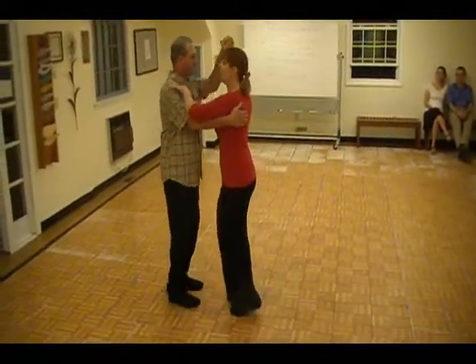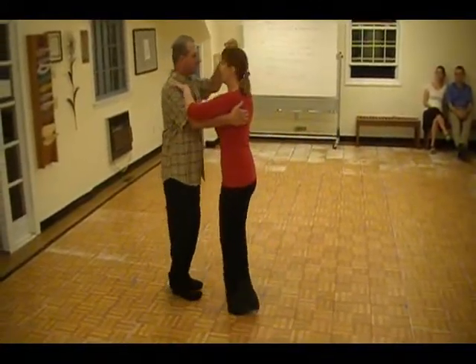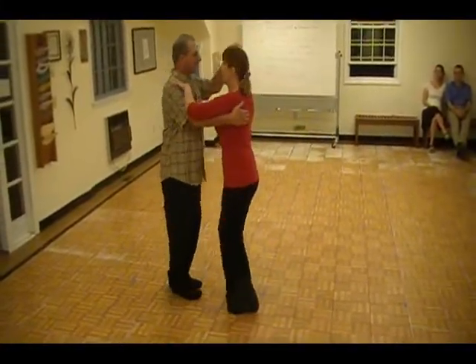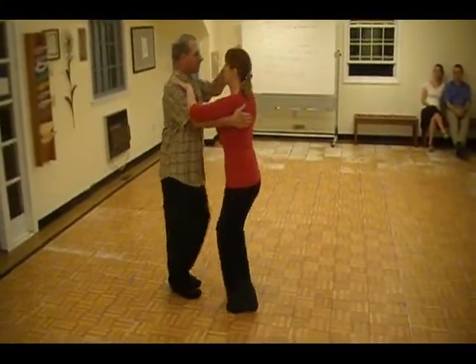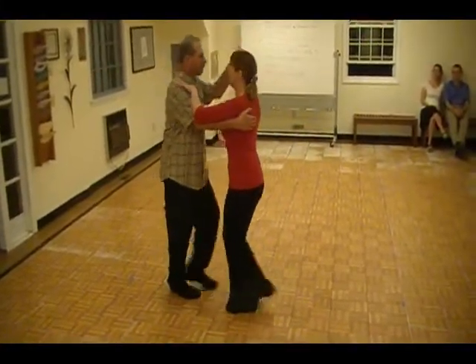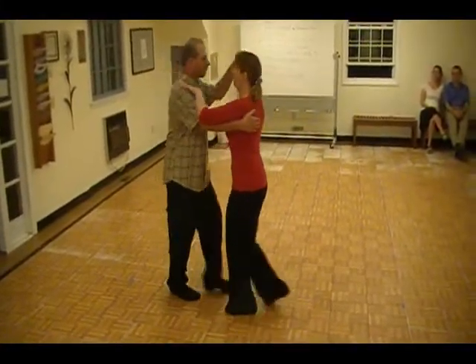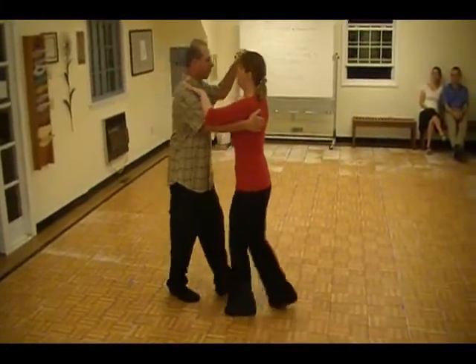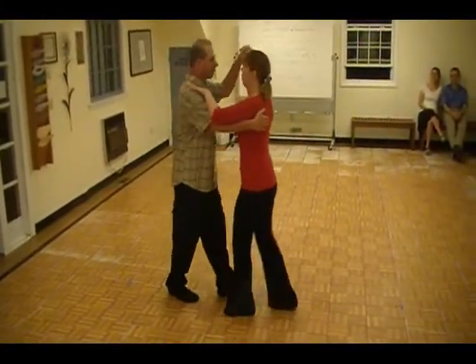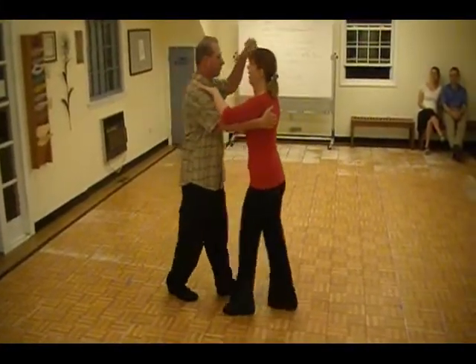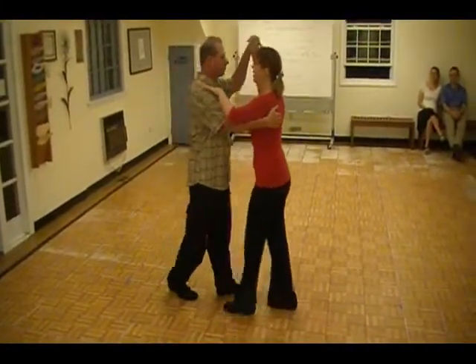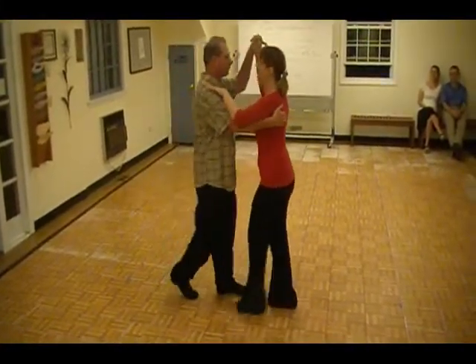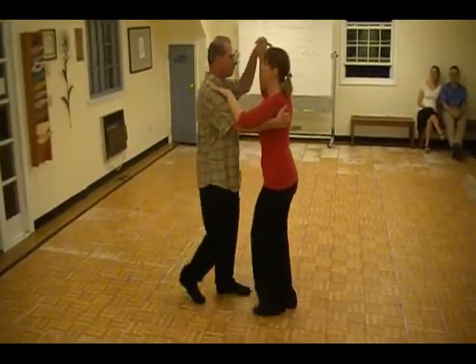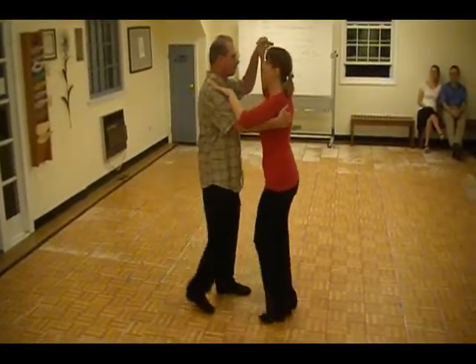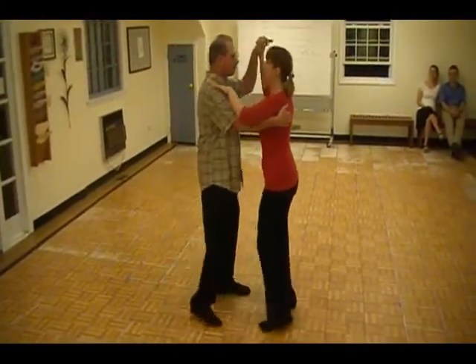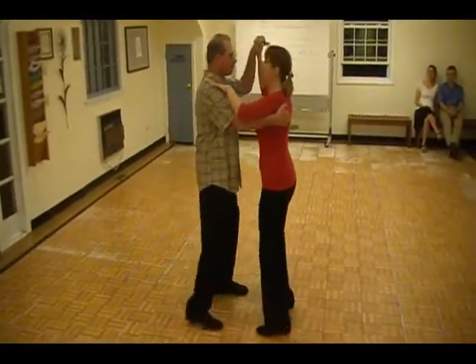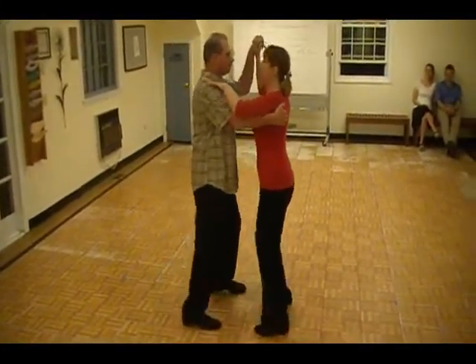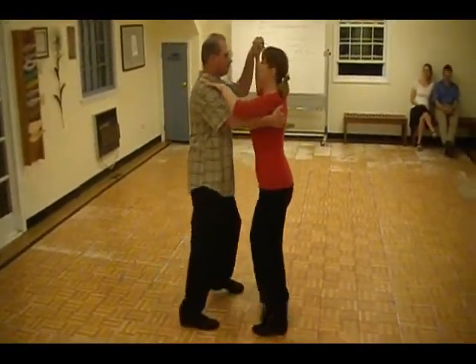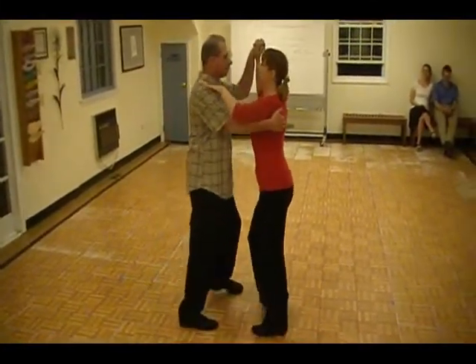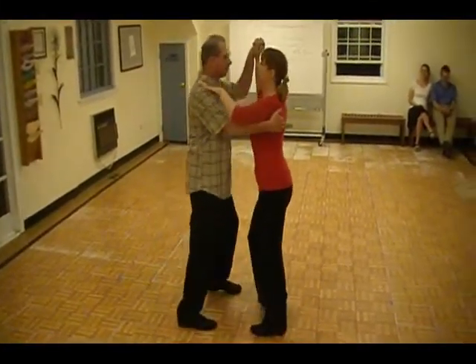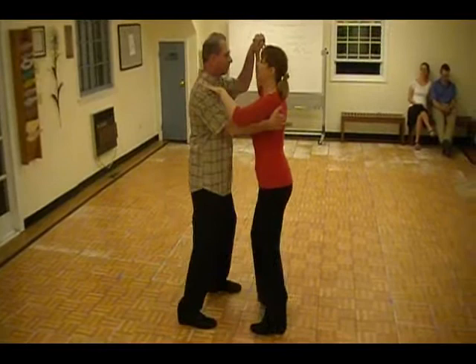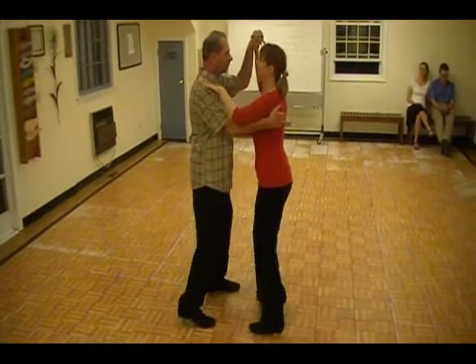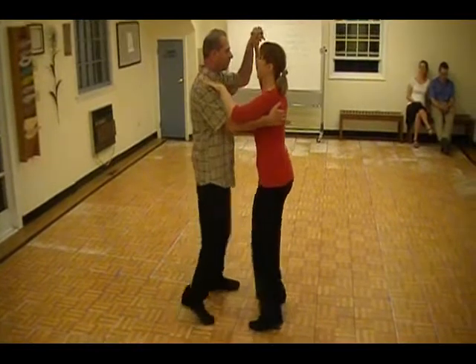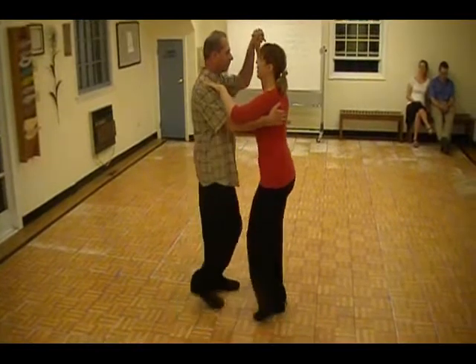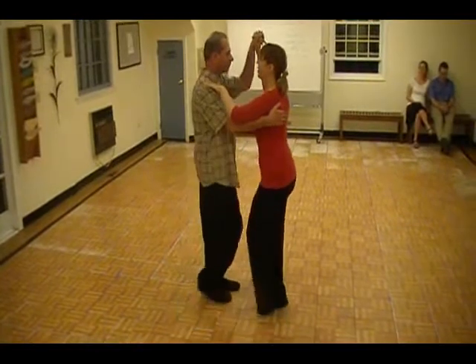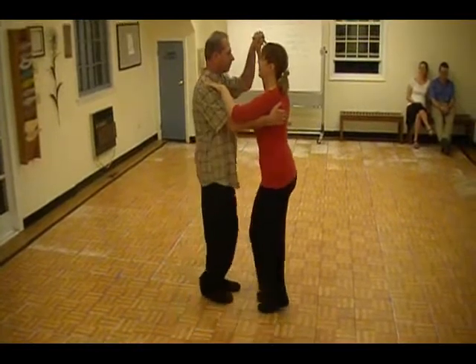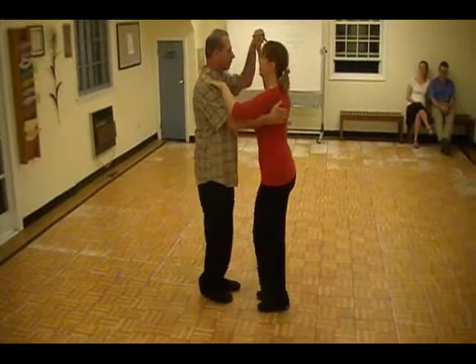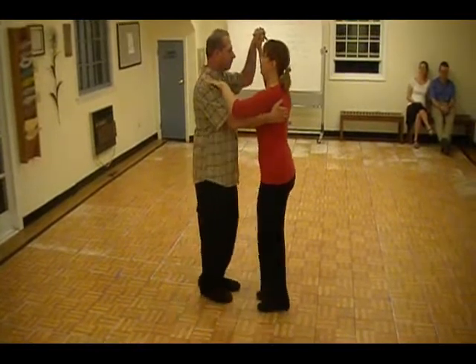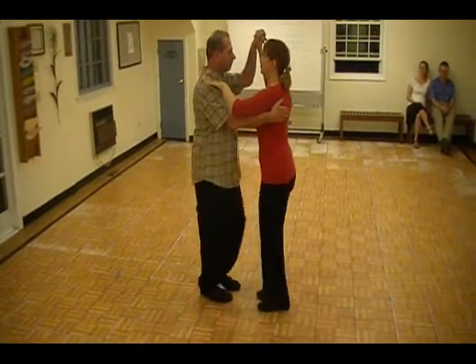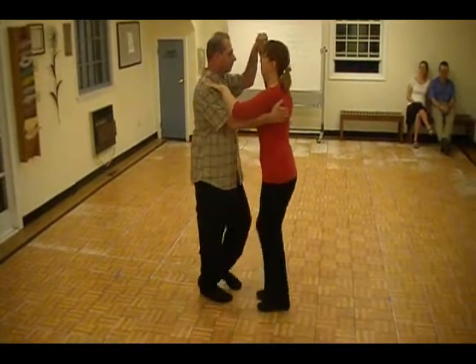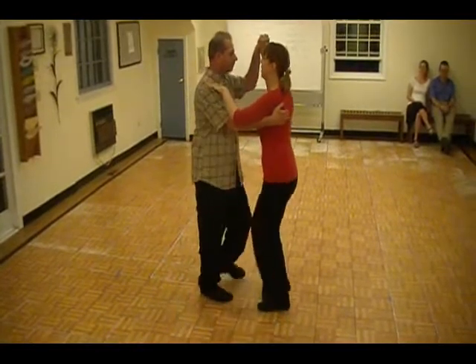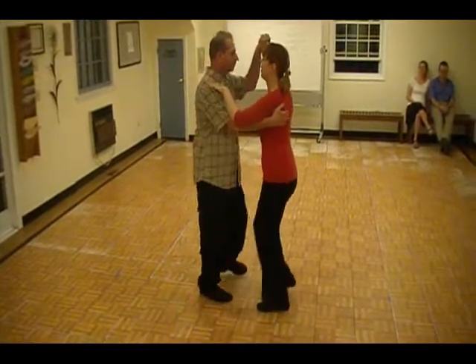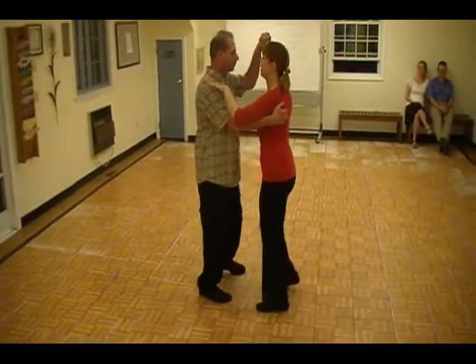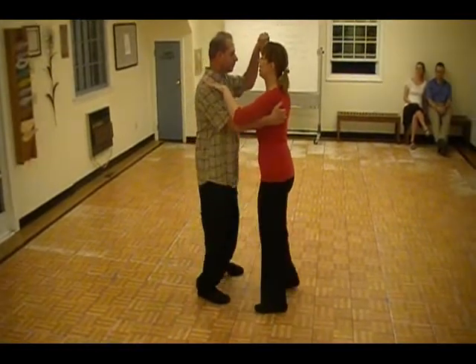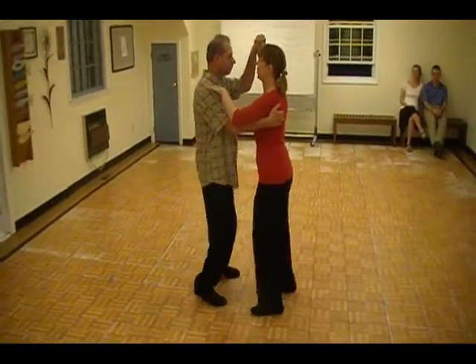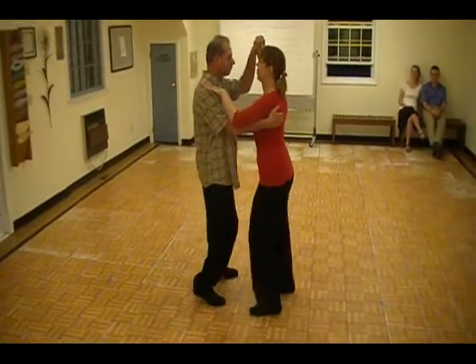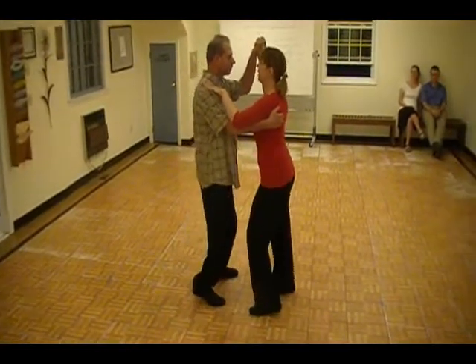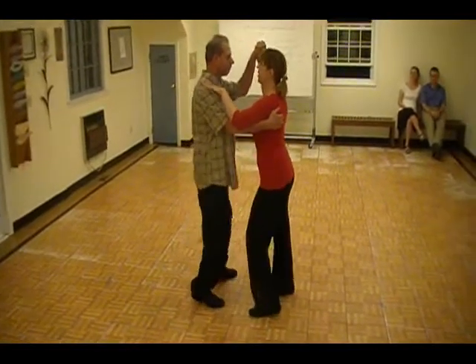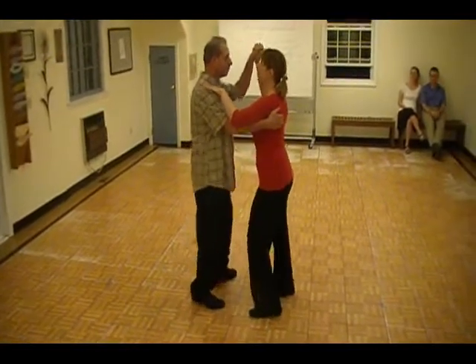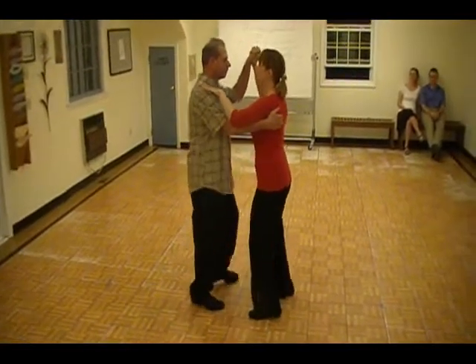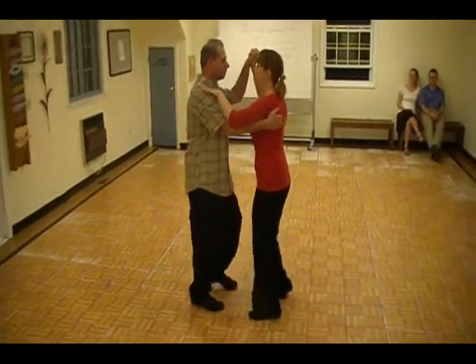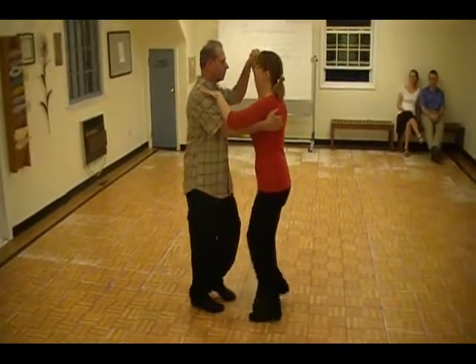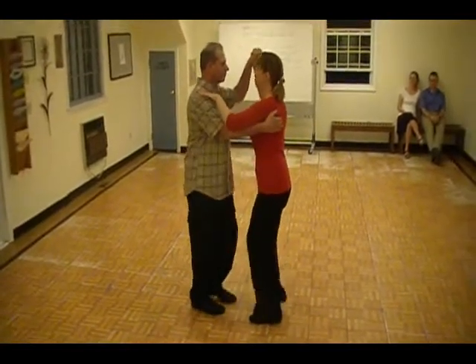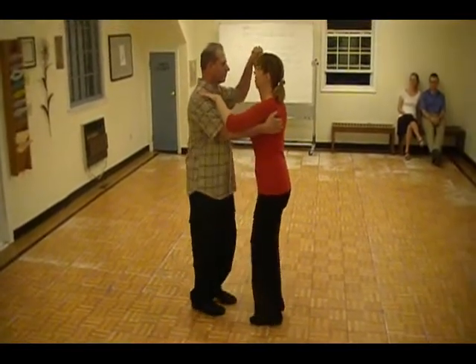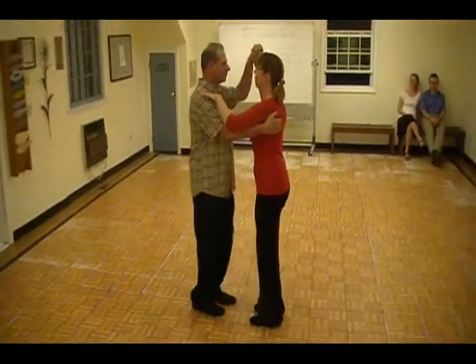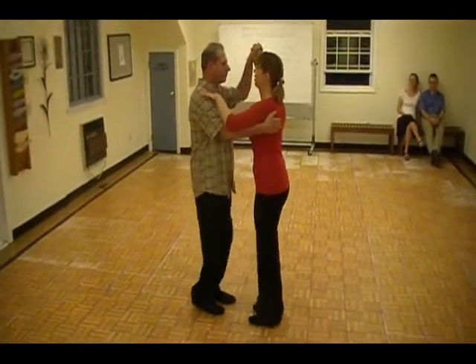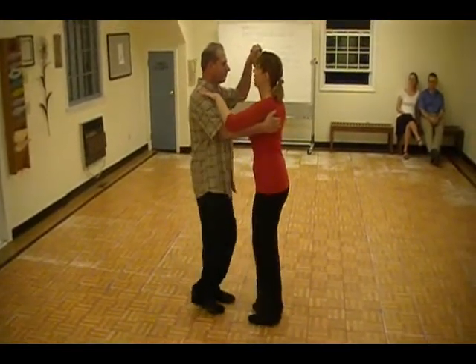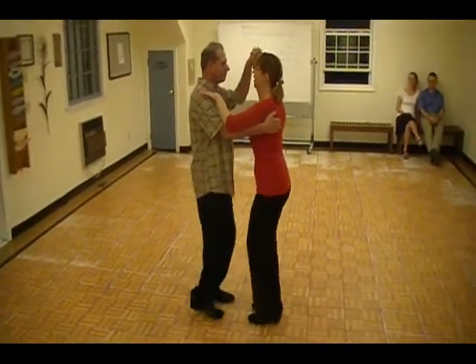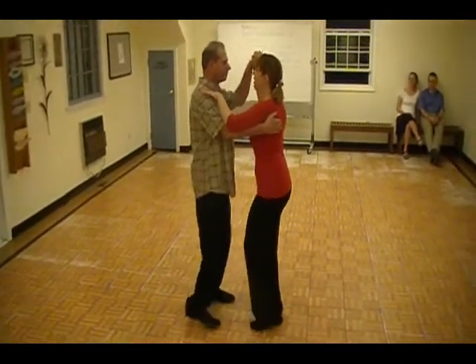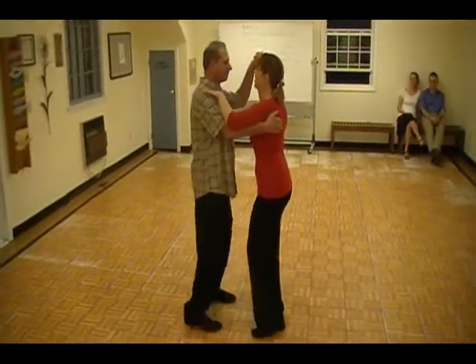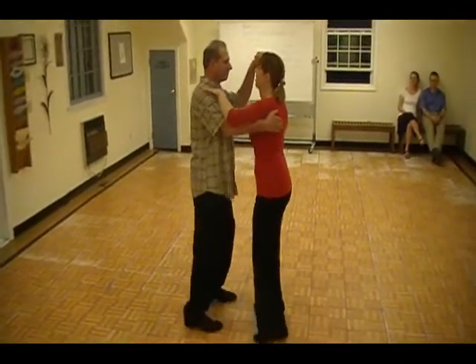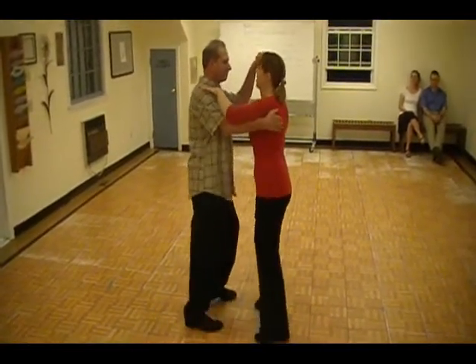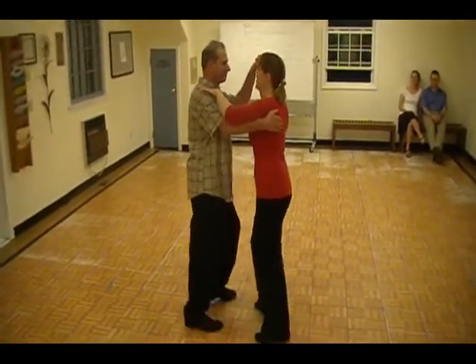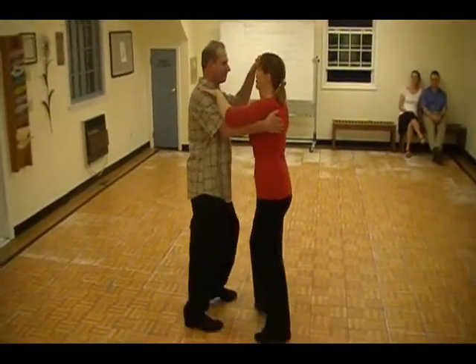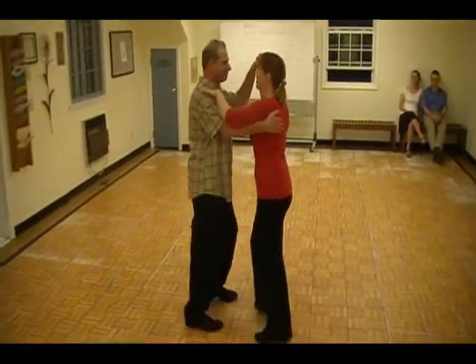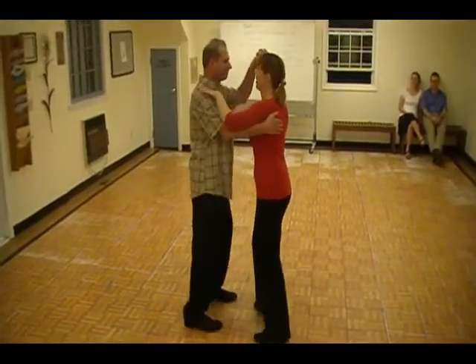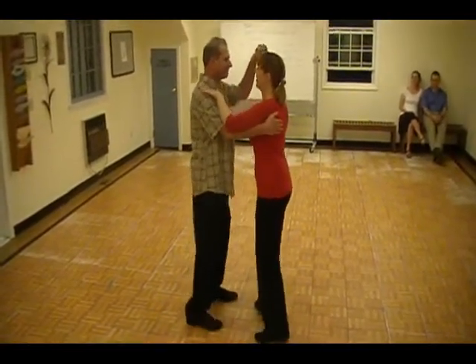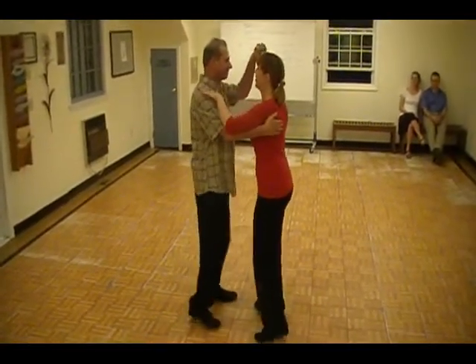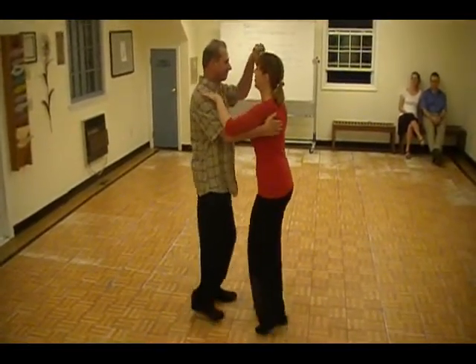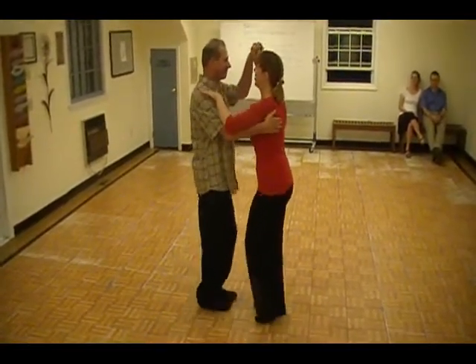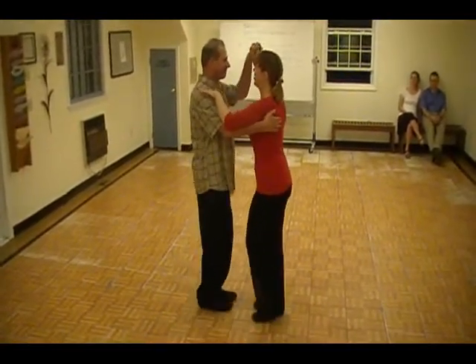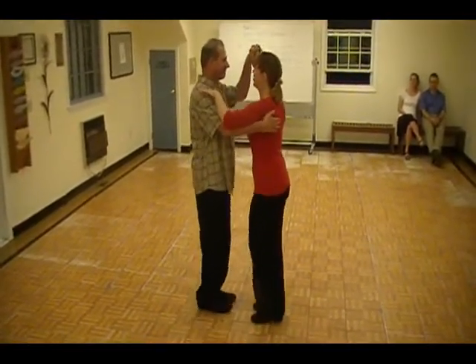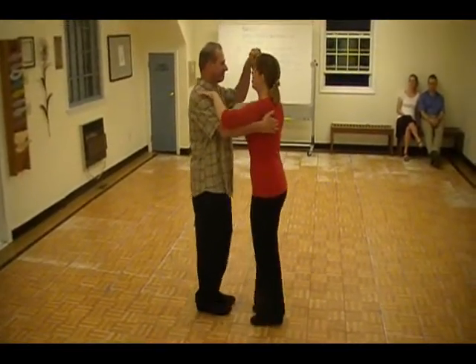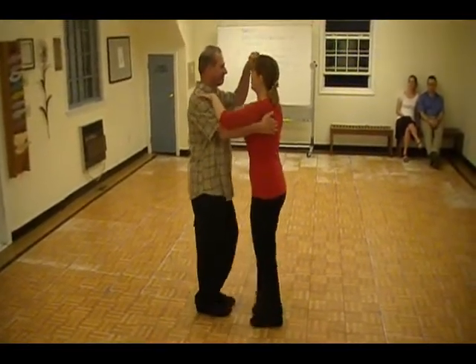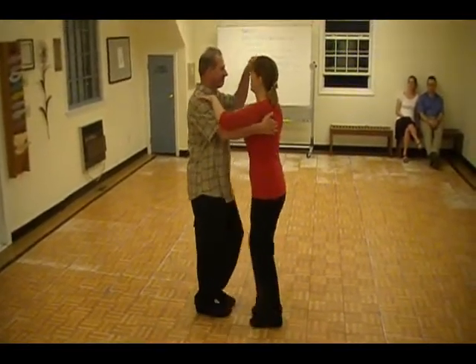Cougaracha. One. Quick, quick, two. Quick, quick, three. Quick, quick, four.